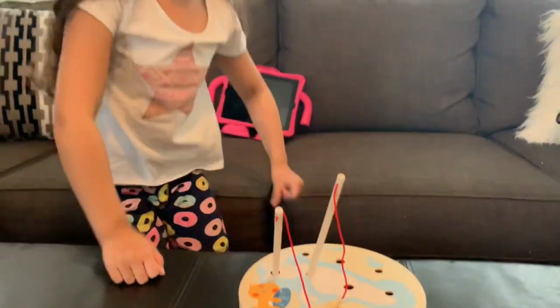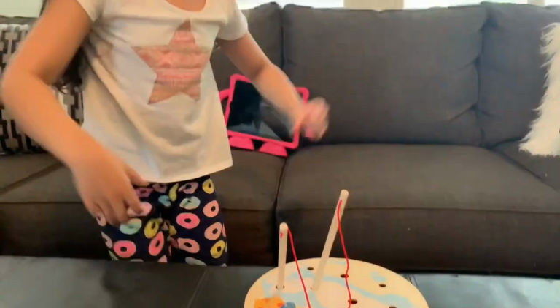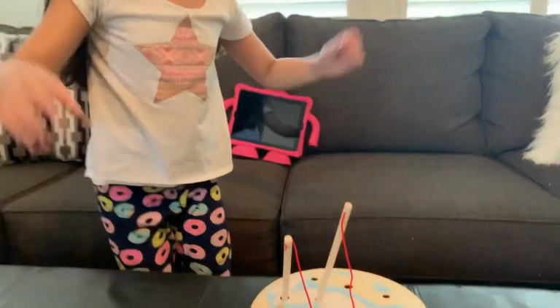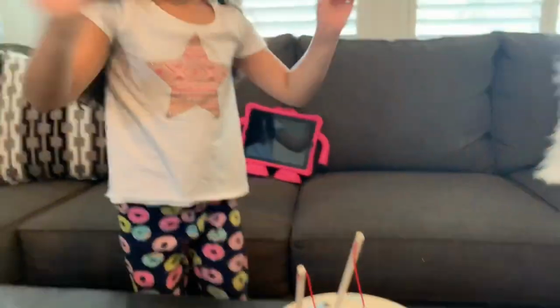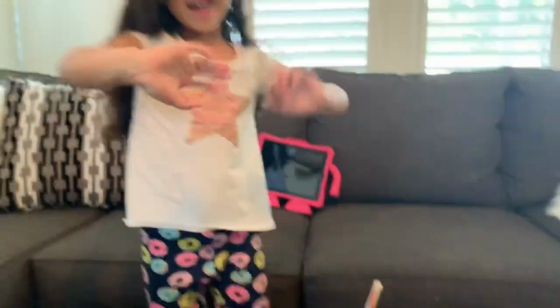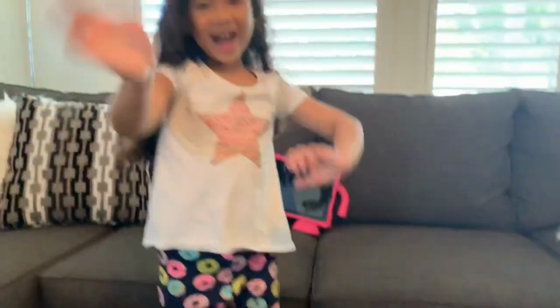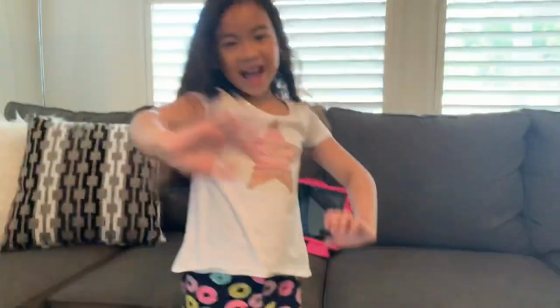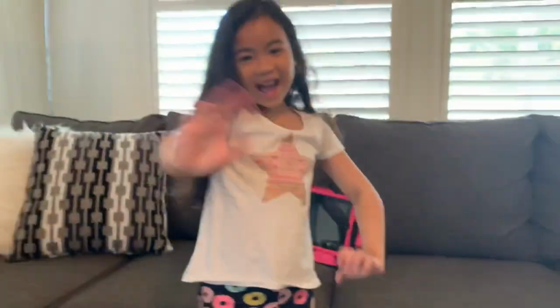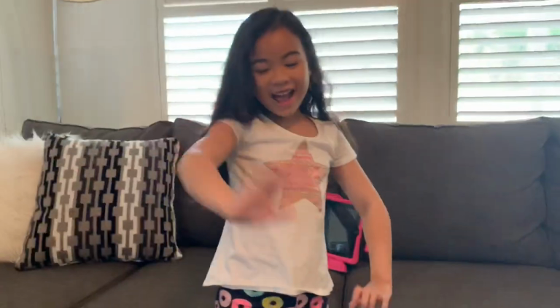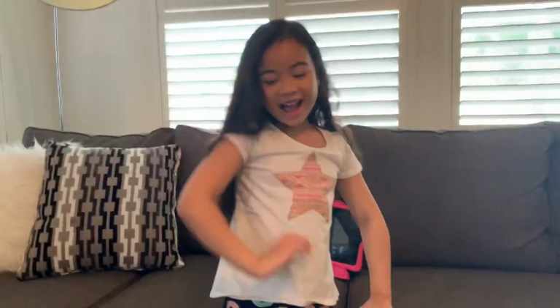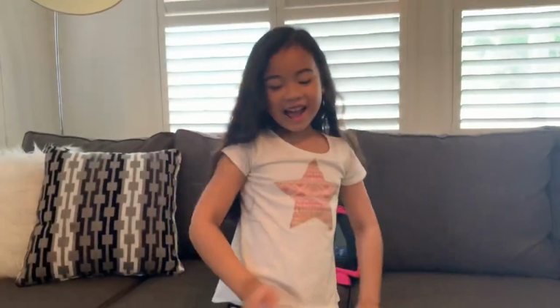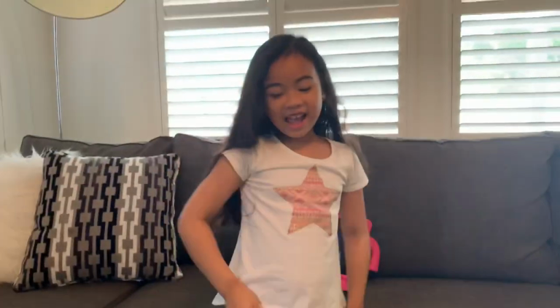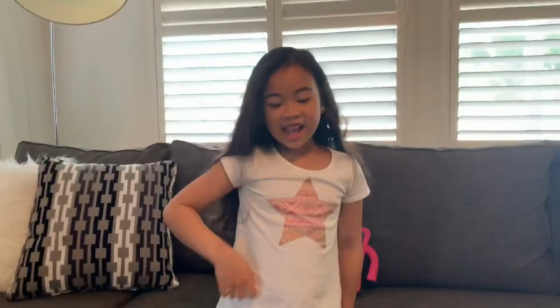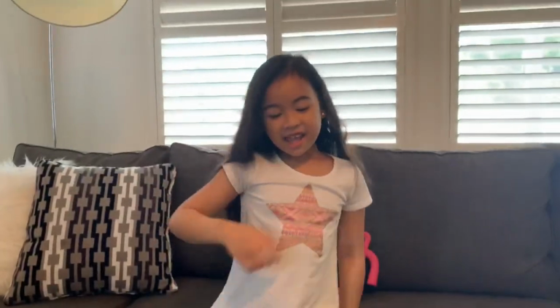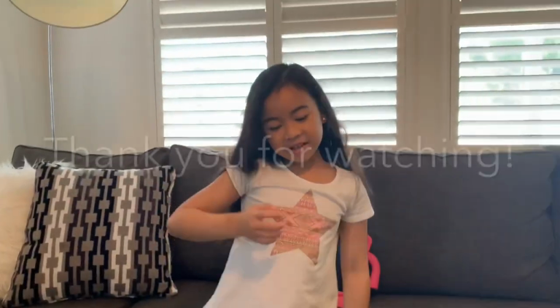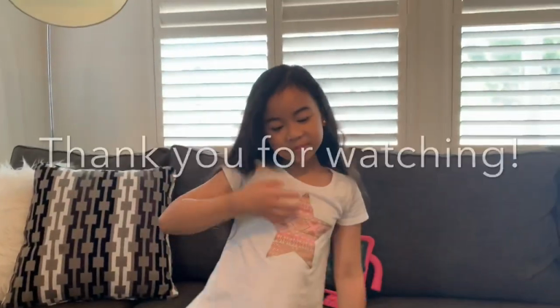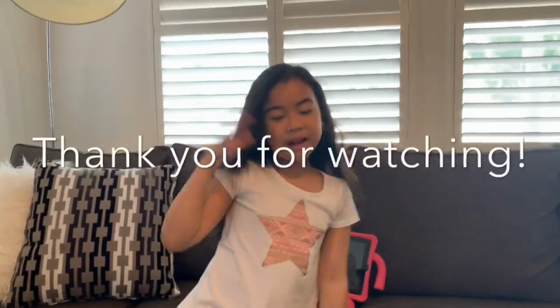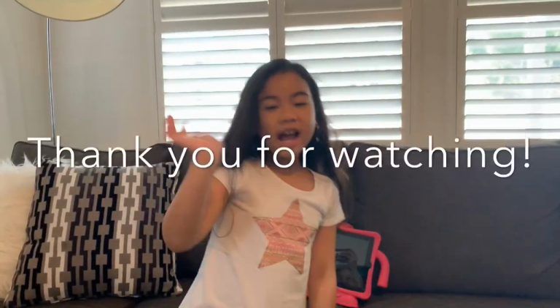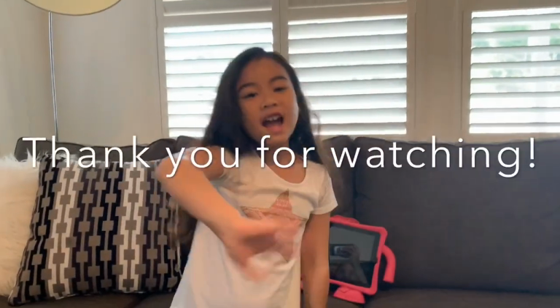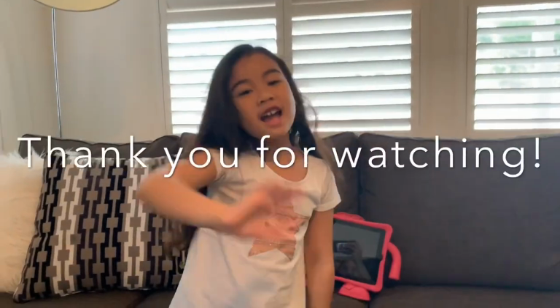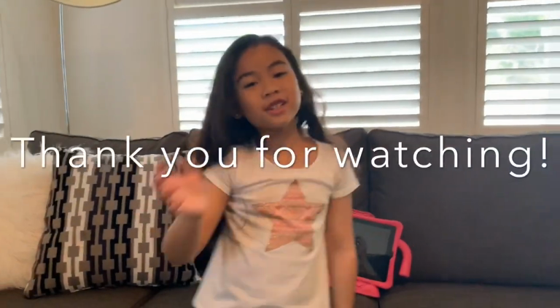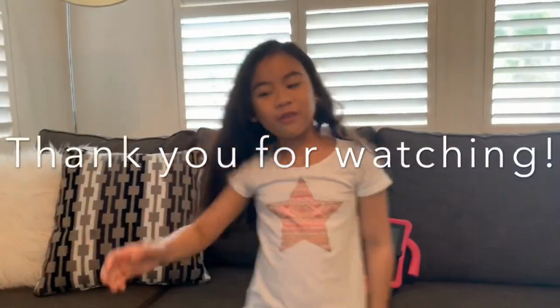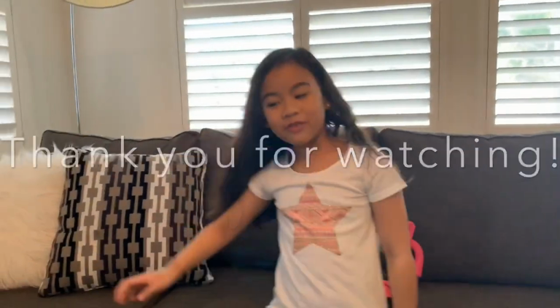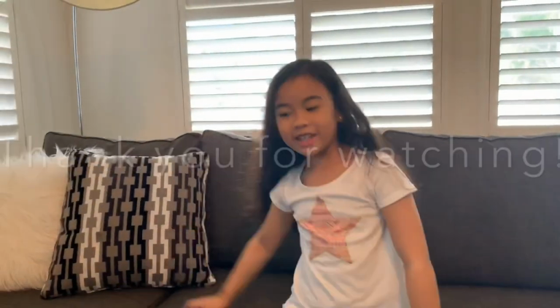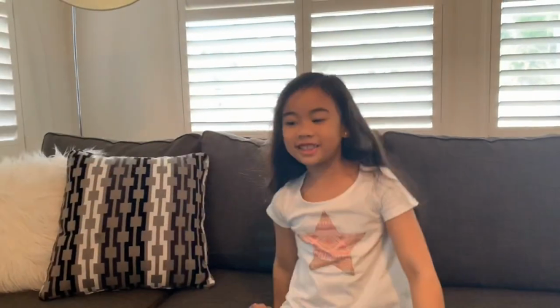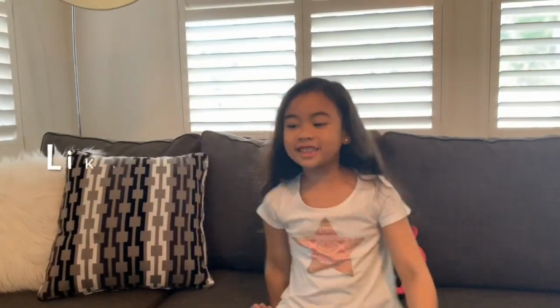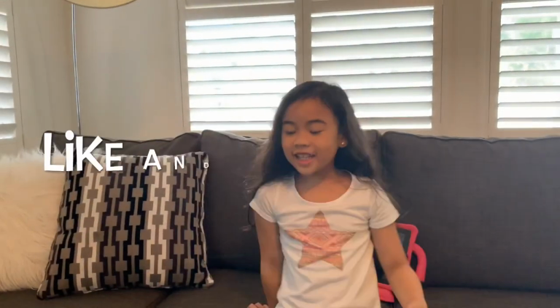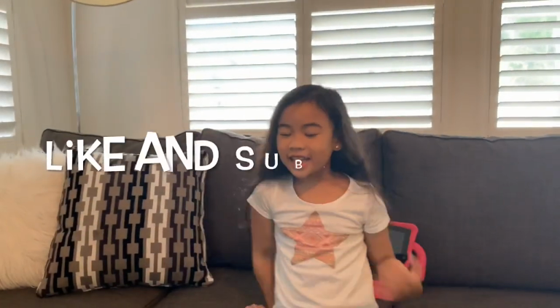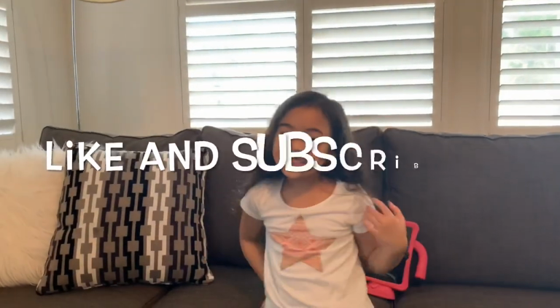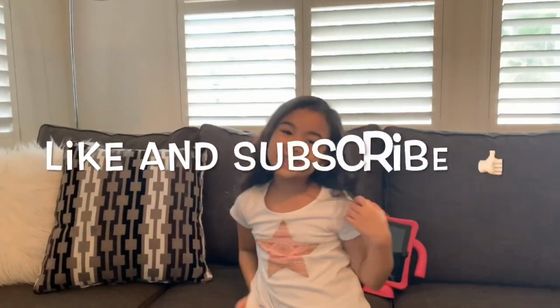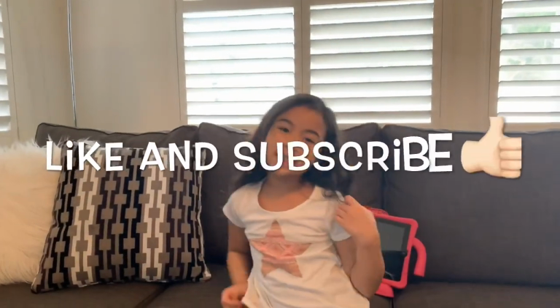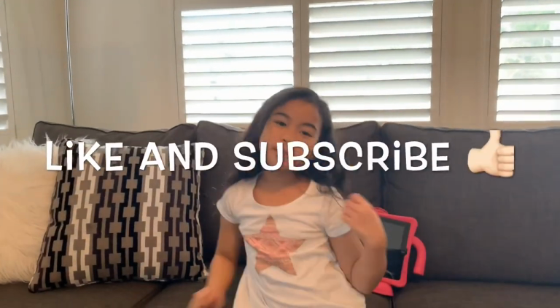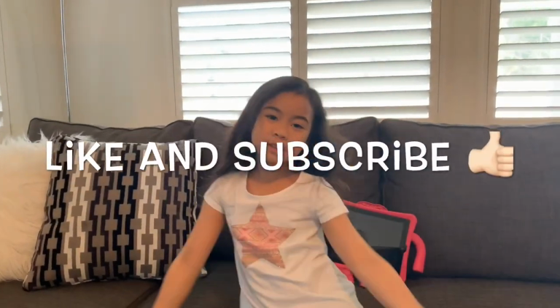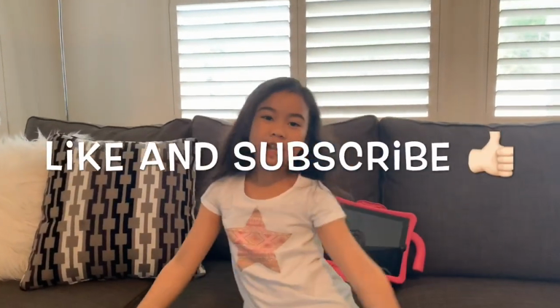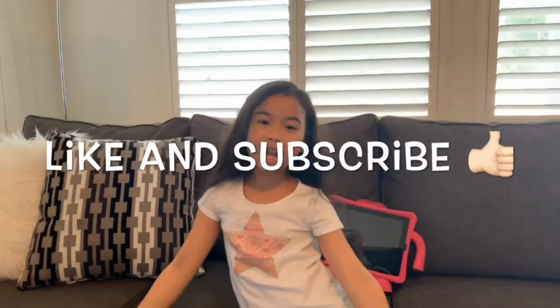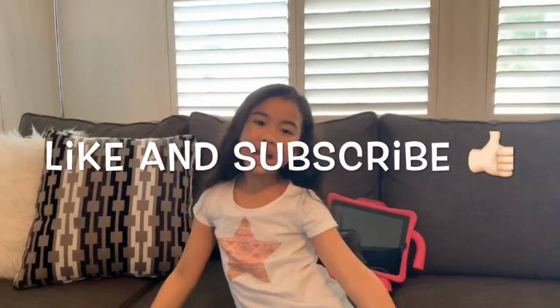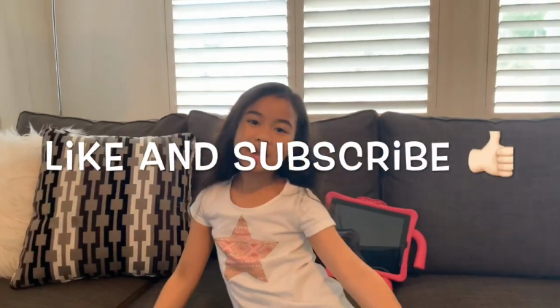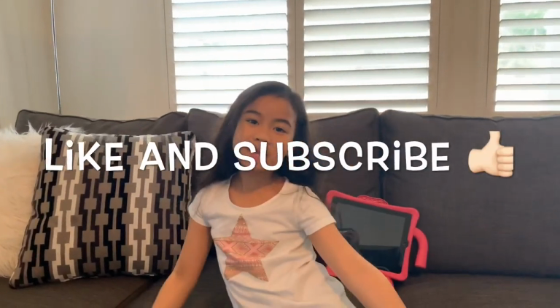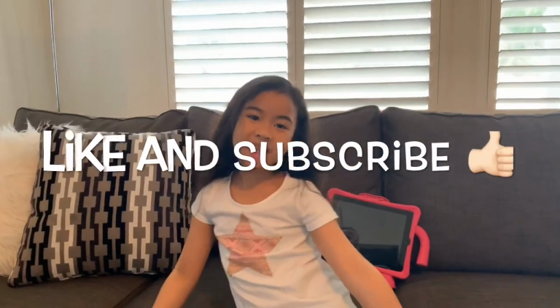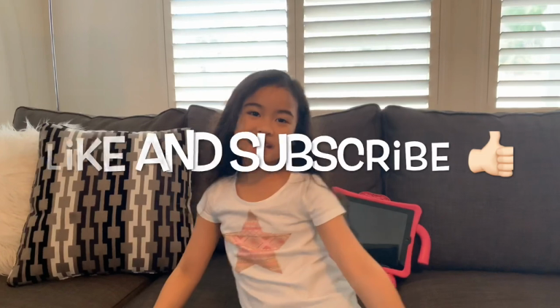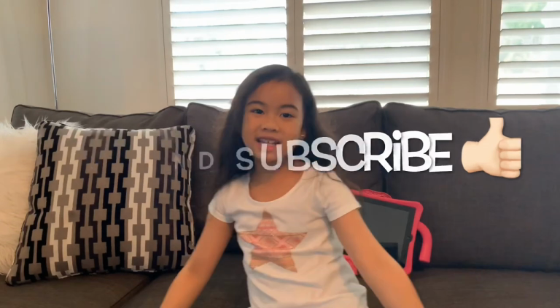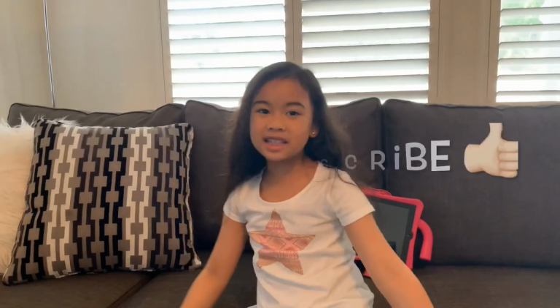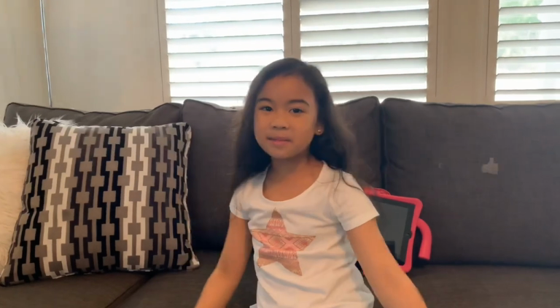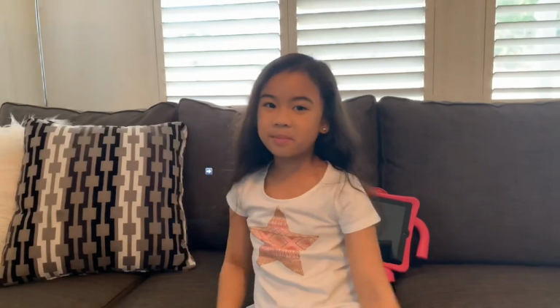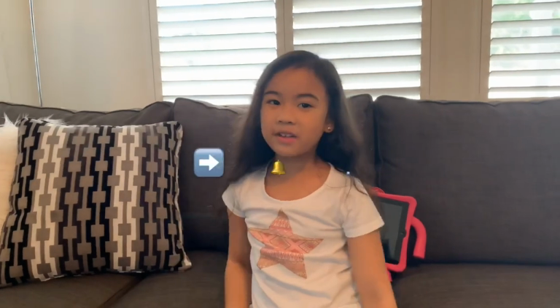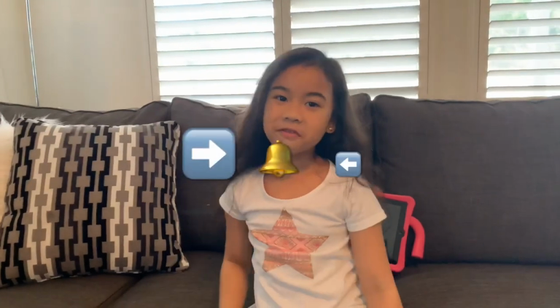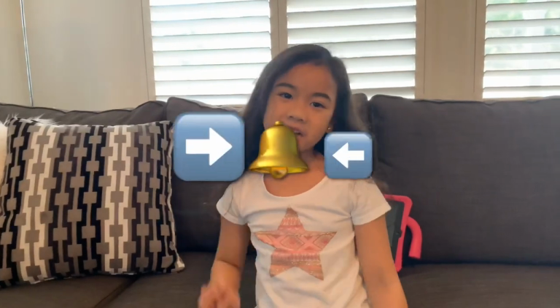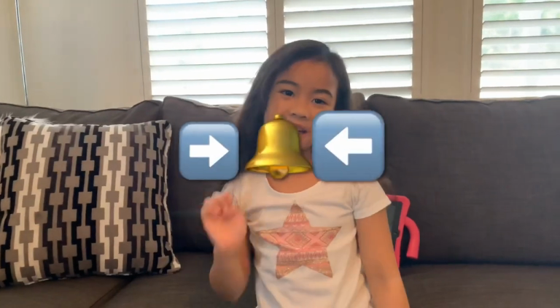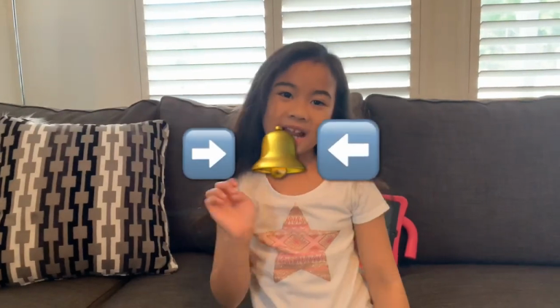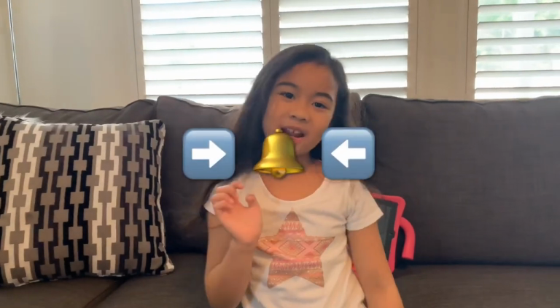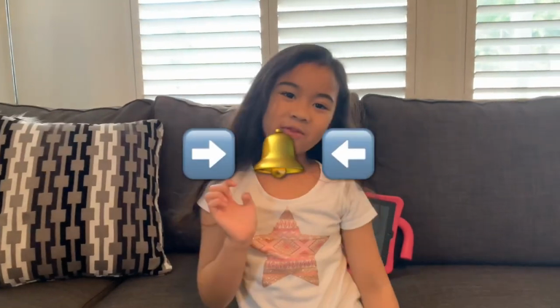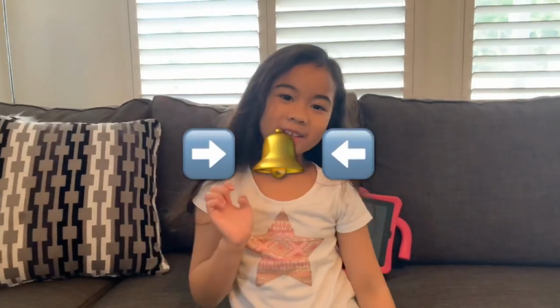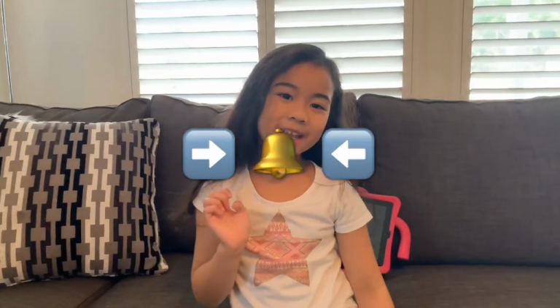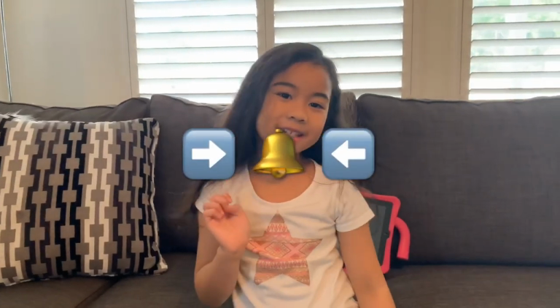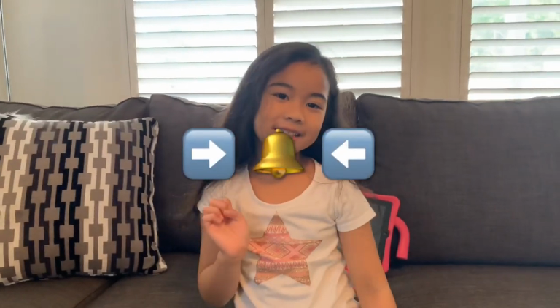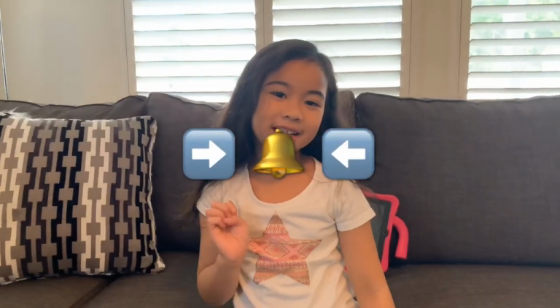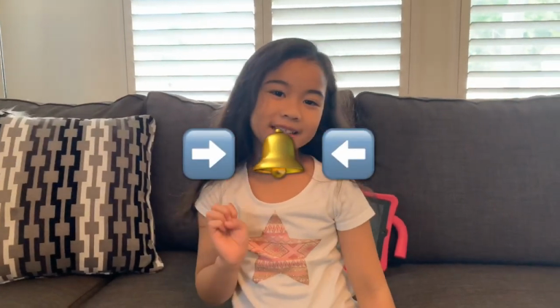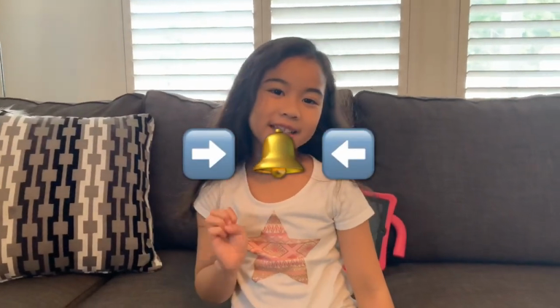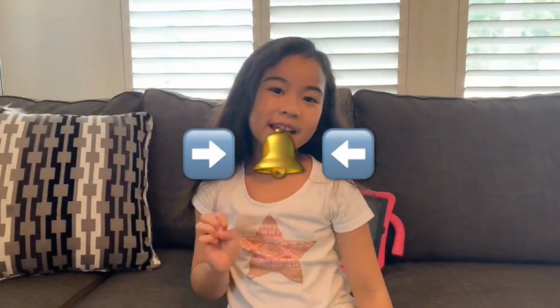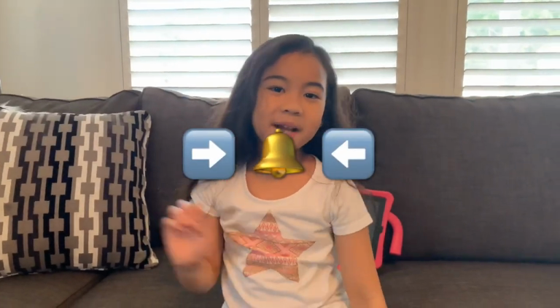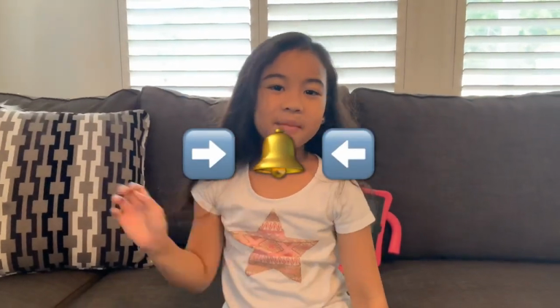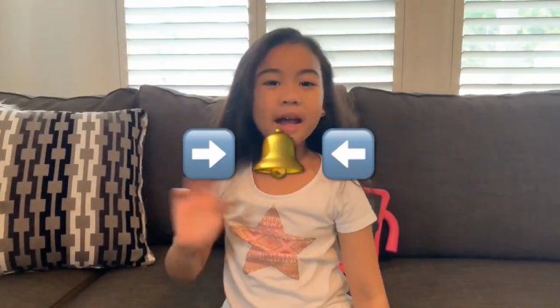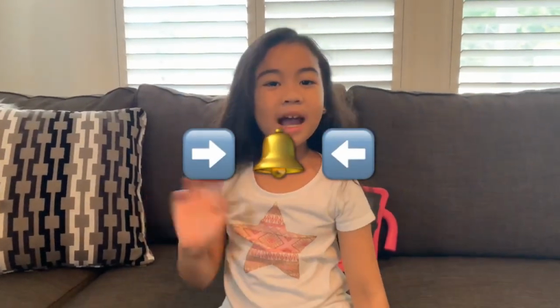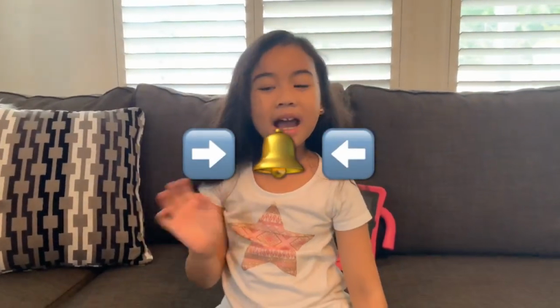Bye! And bye! Don't forget to like and subscribe and hit the bell for notifications. Bye!